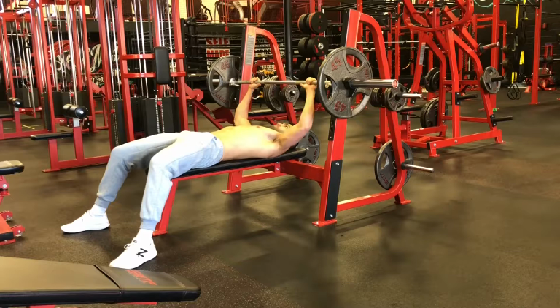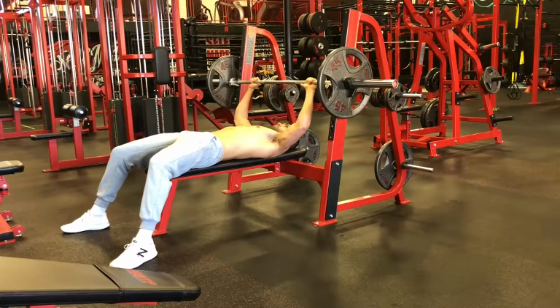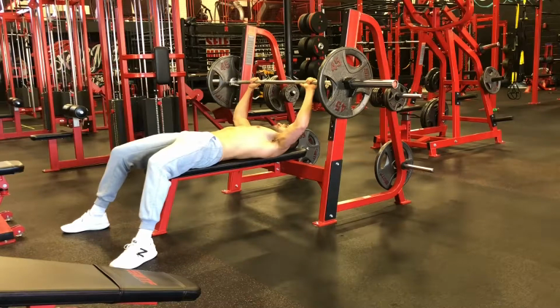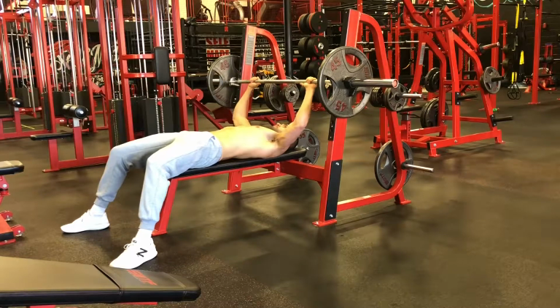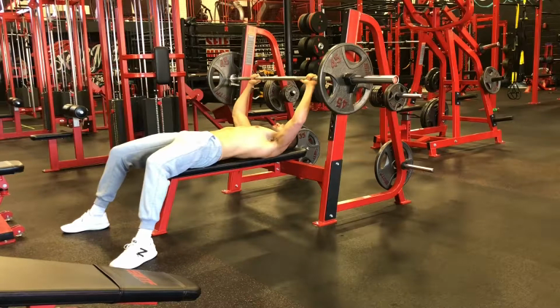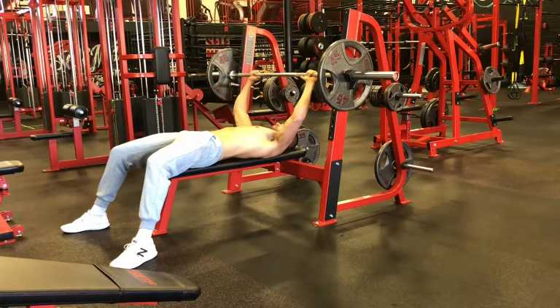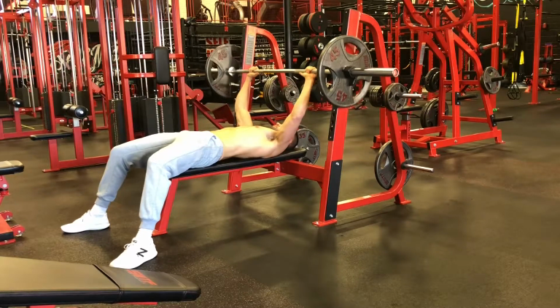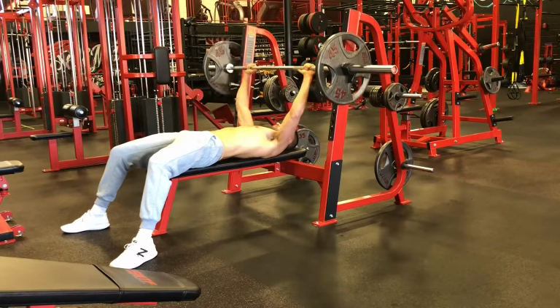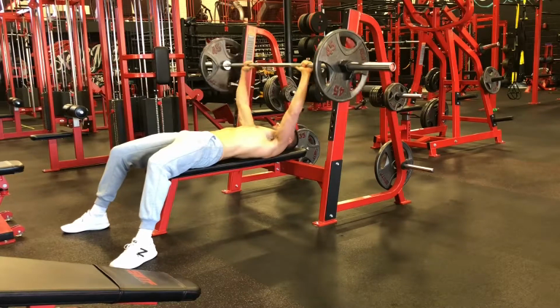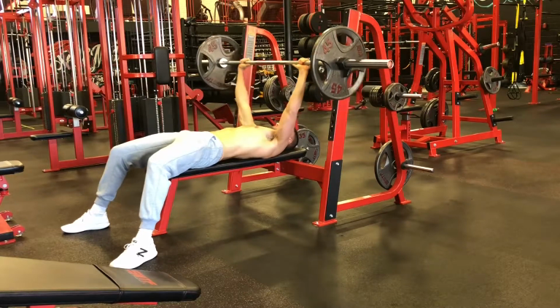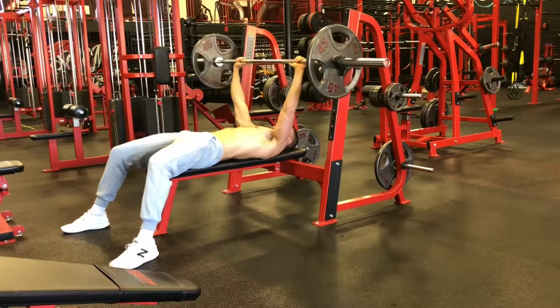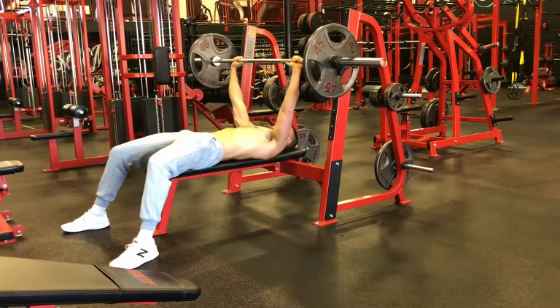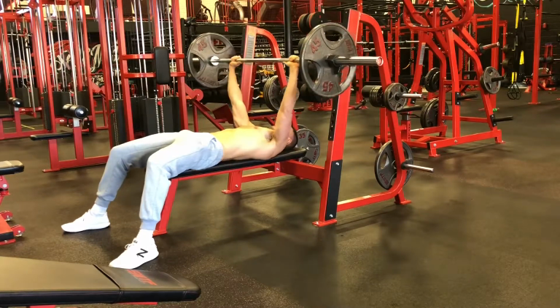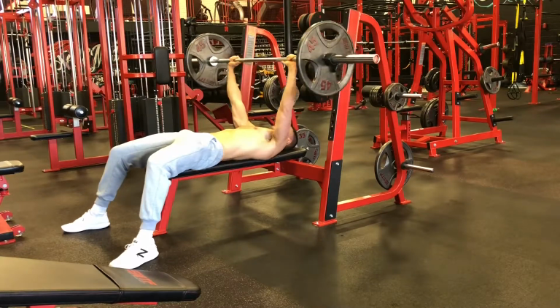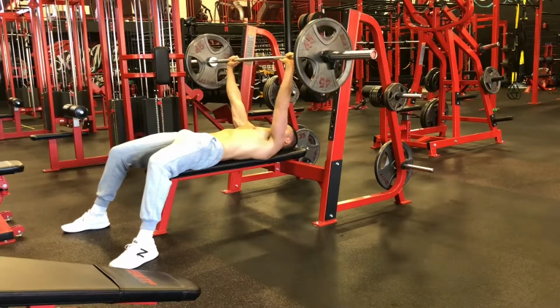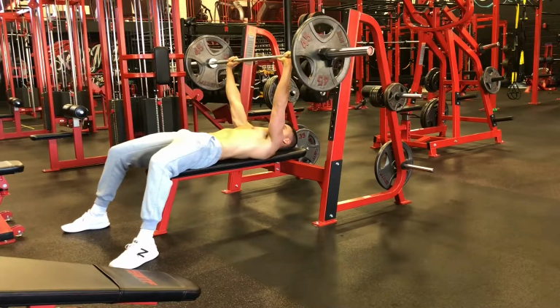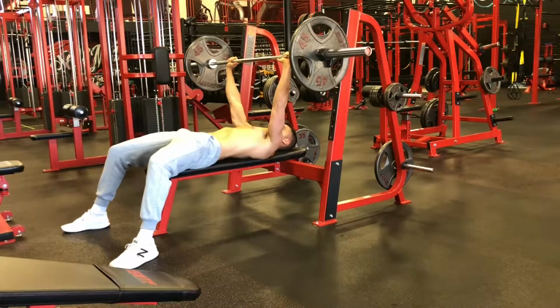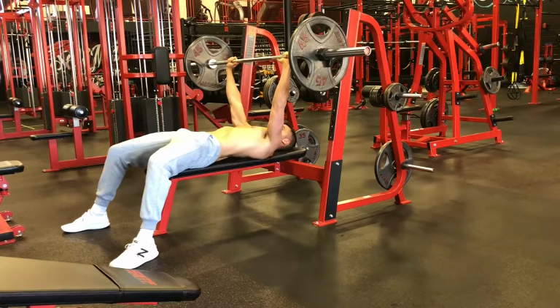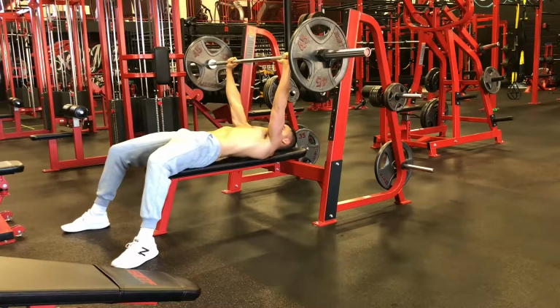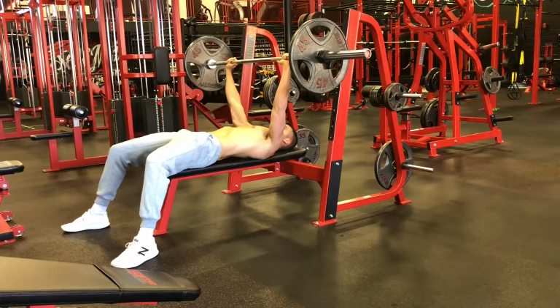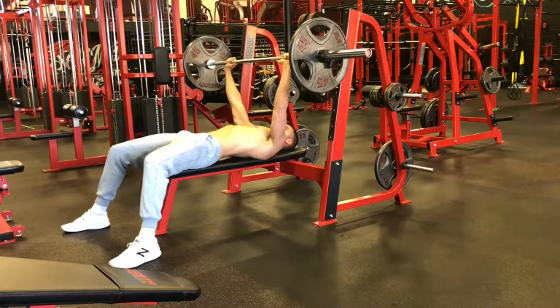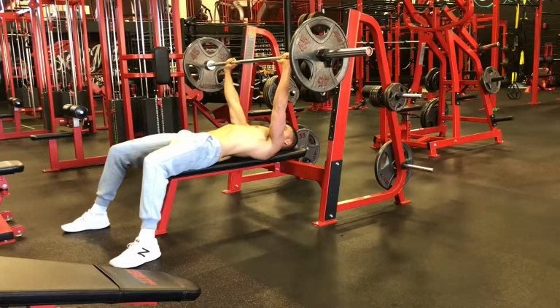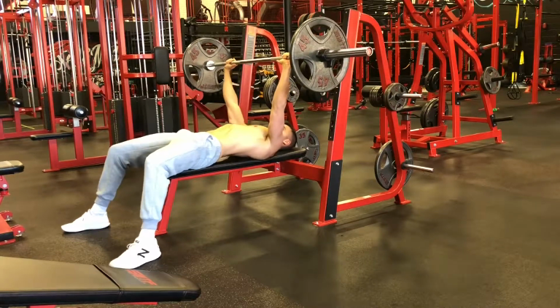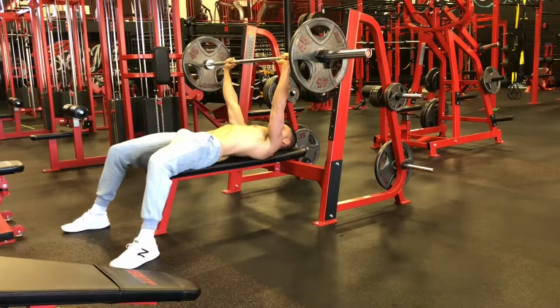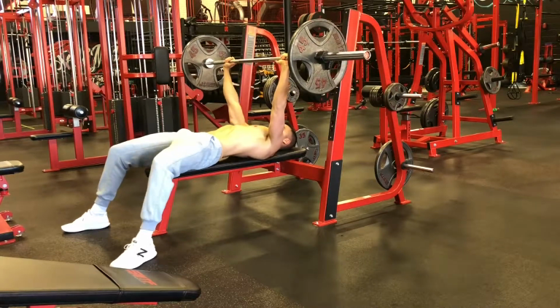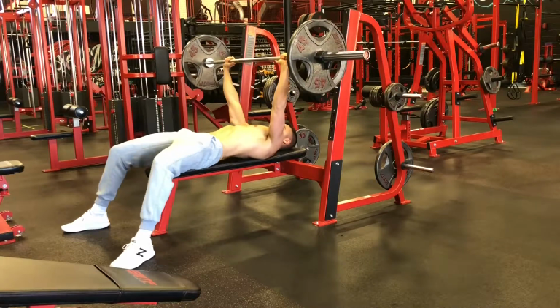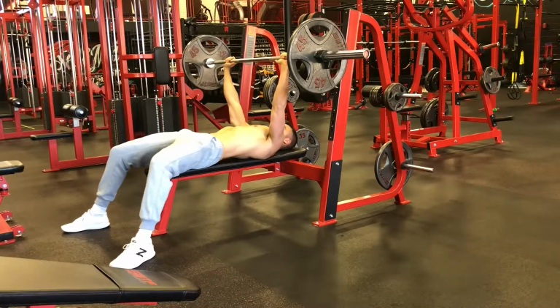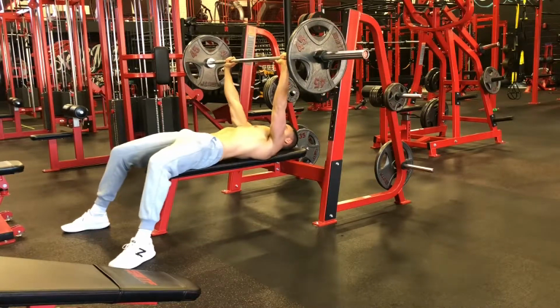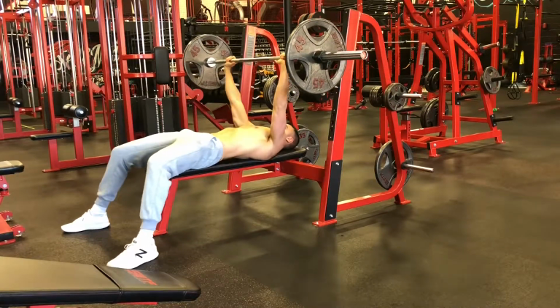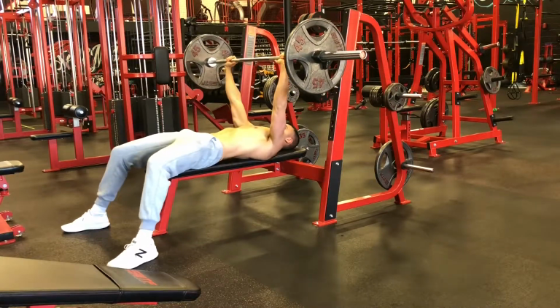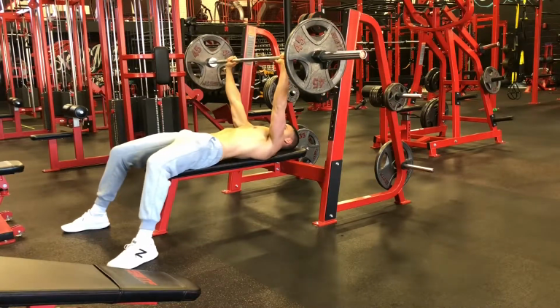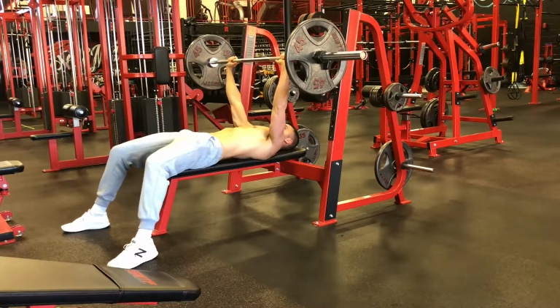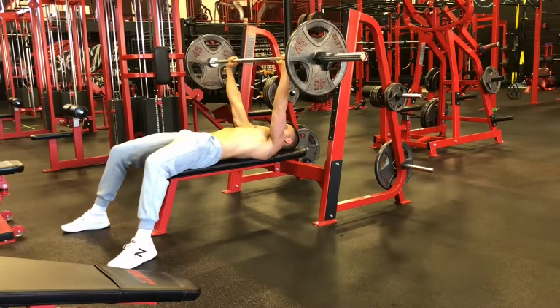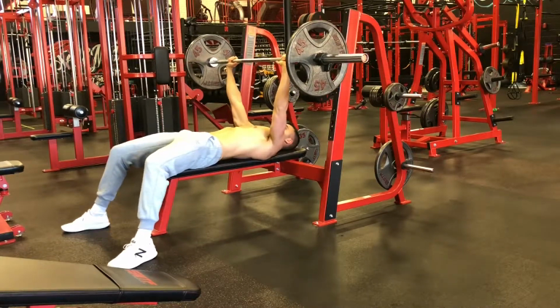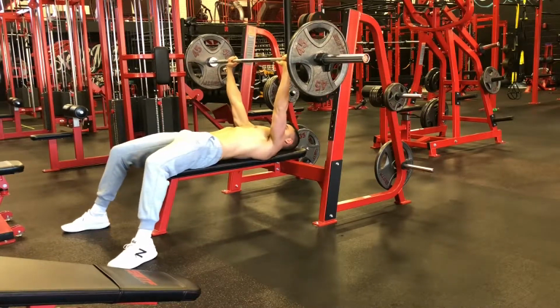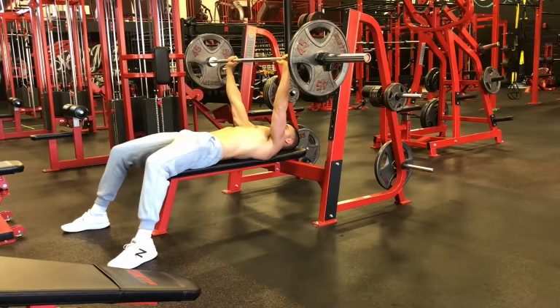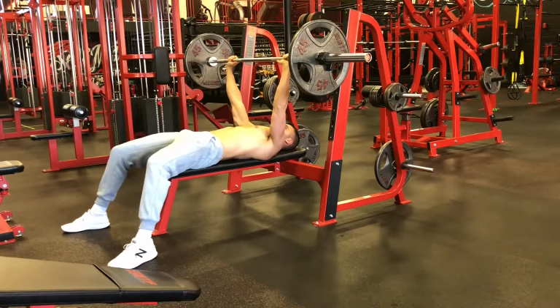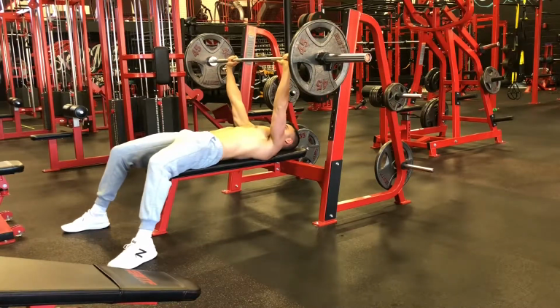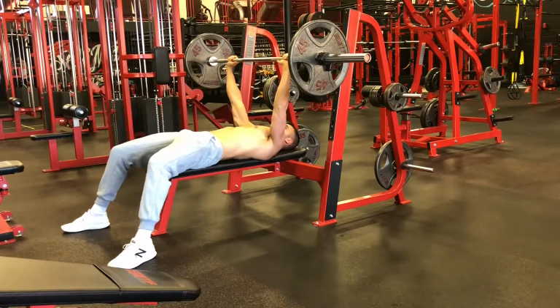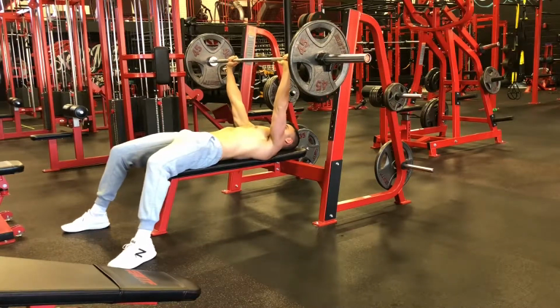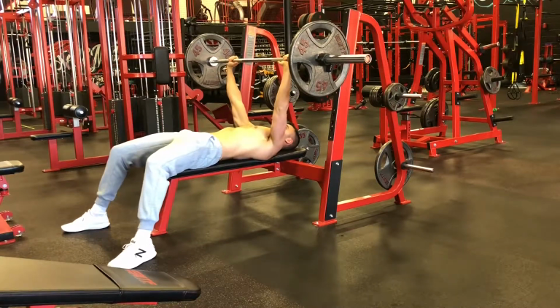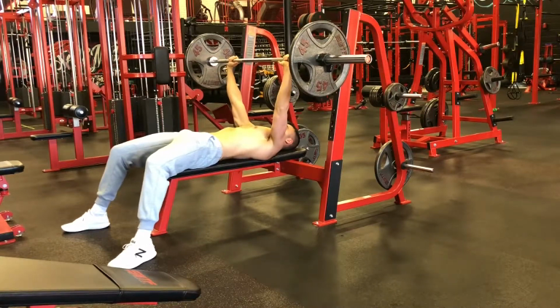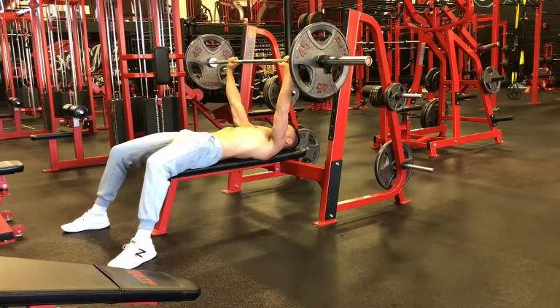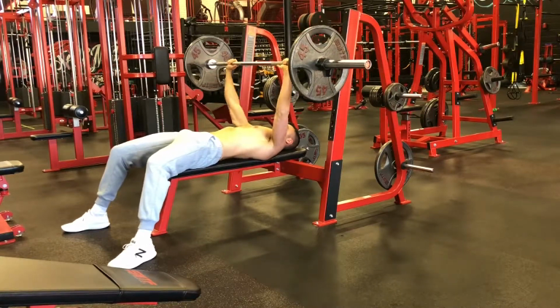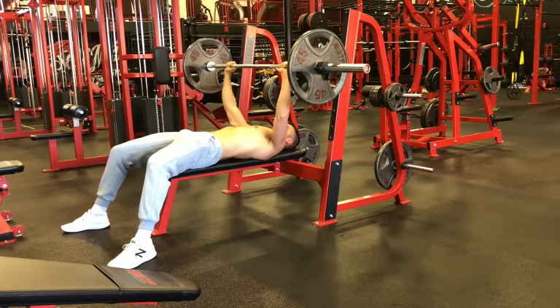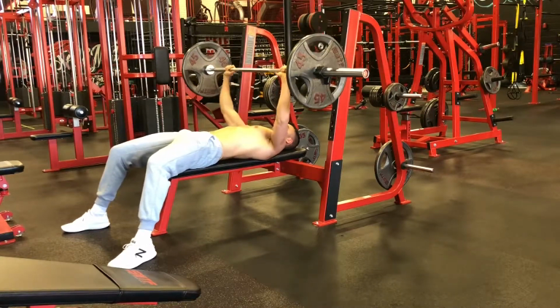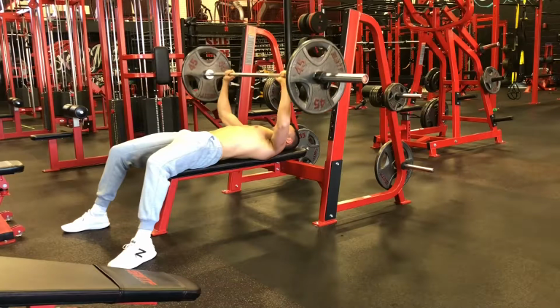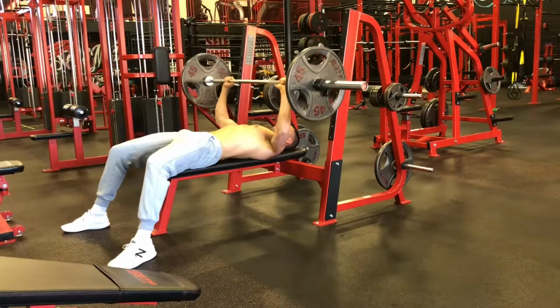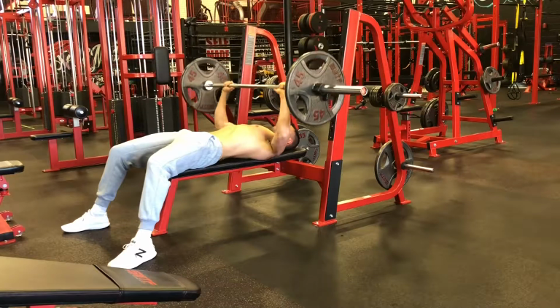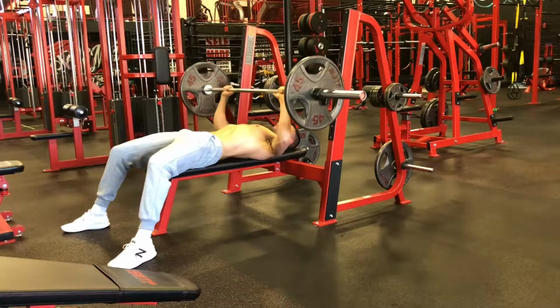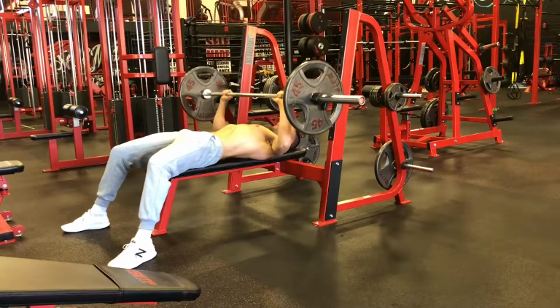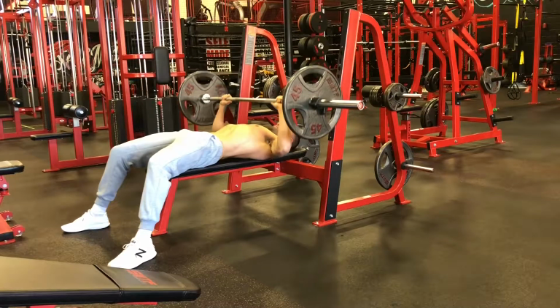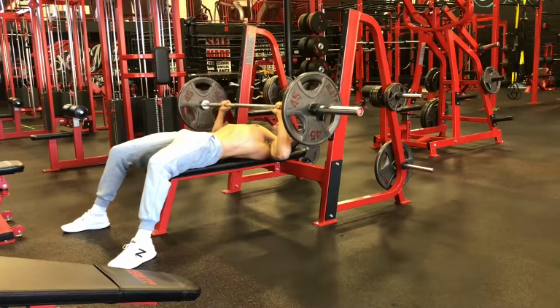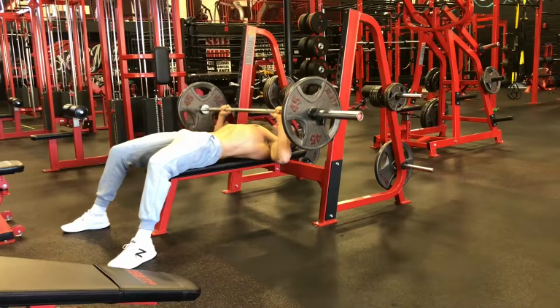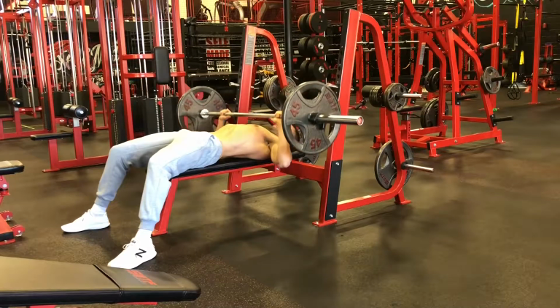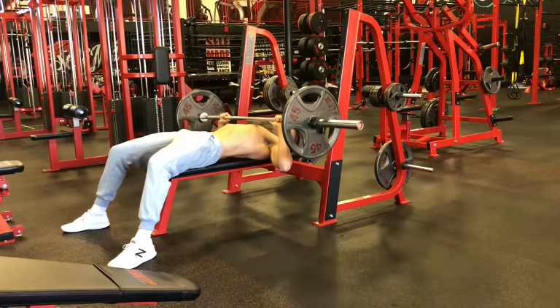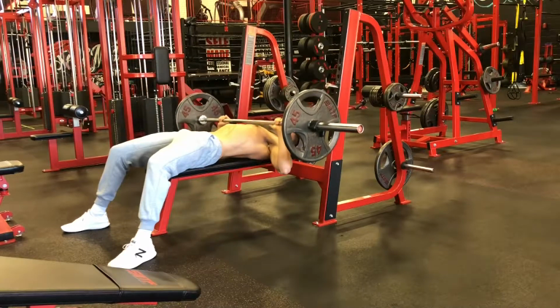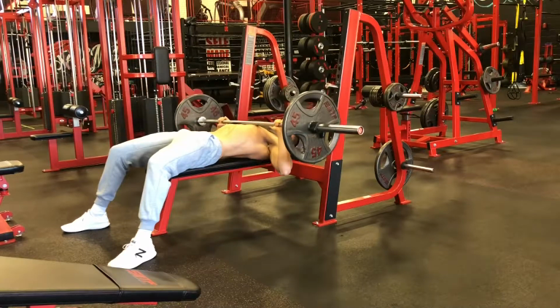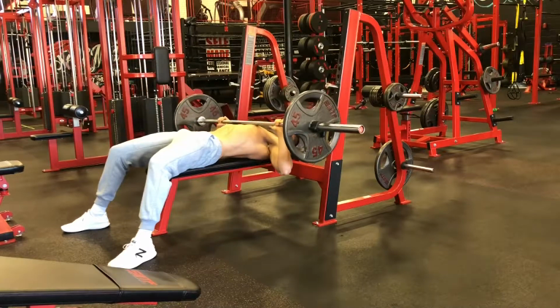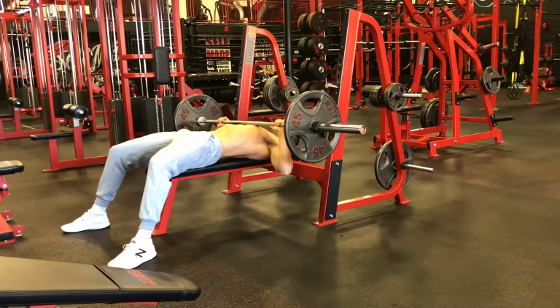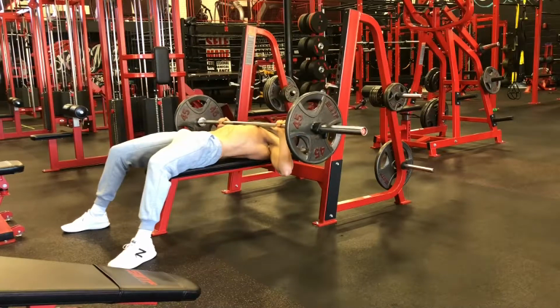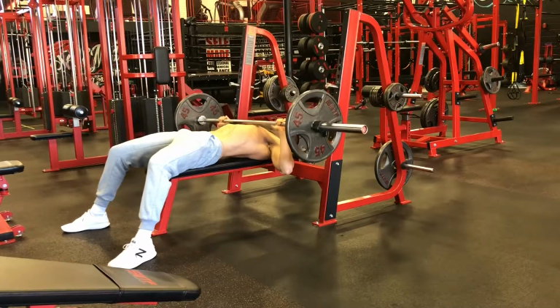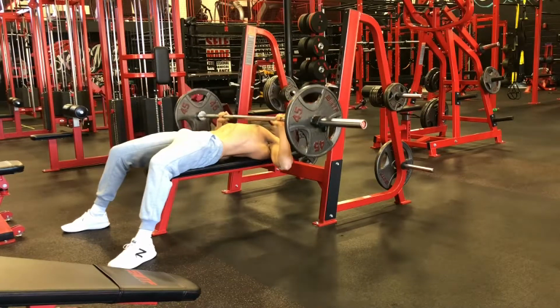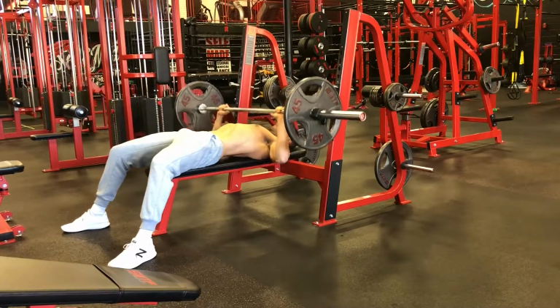What's up guys? This is going to be the bench press exercise. You're going to want to make sure your three checkpoints are in line here.